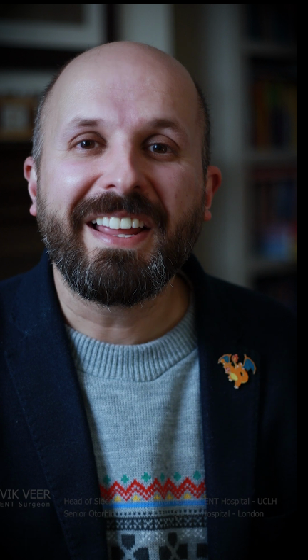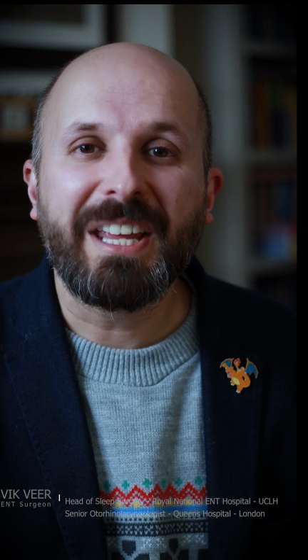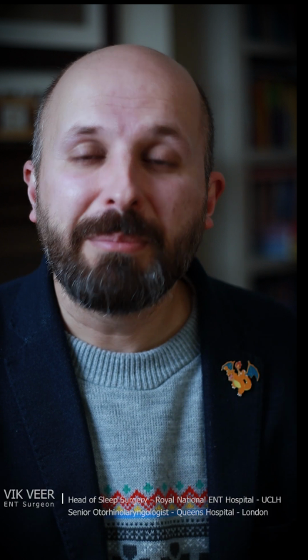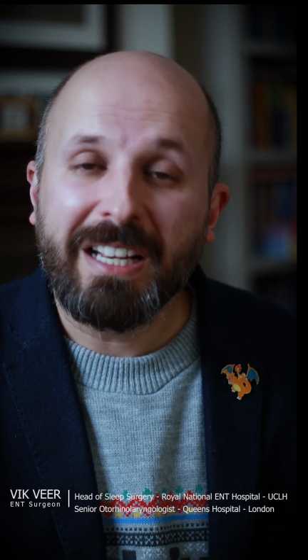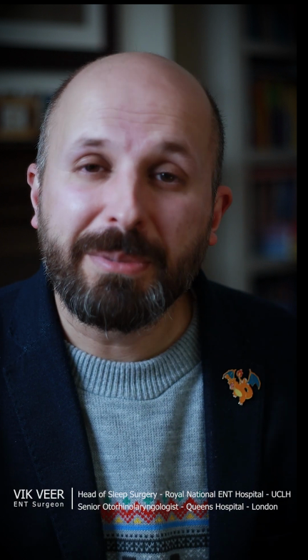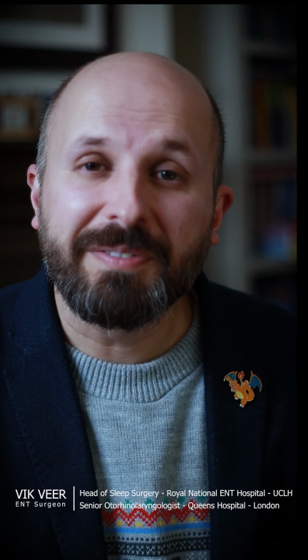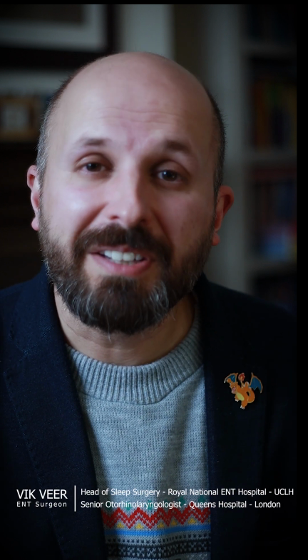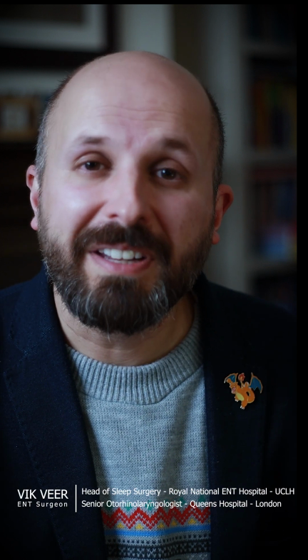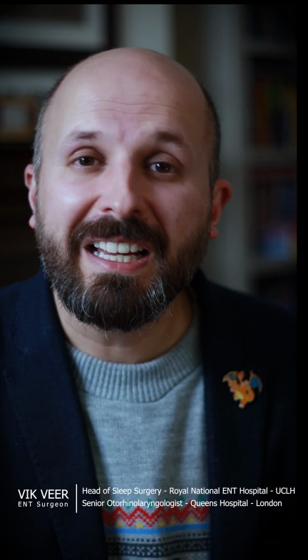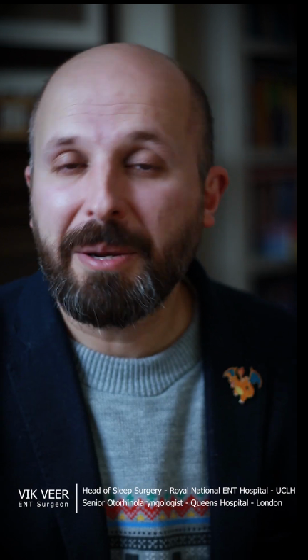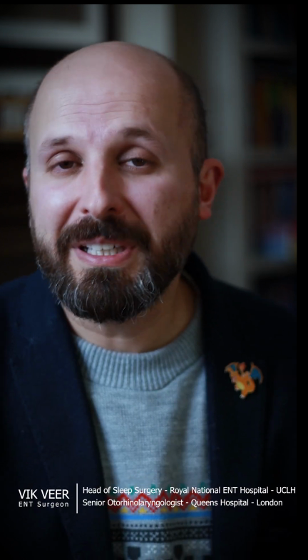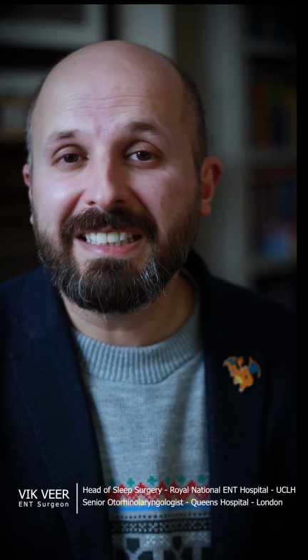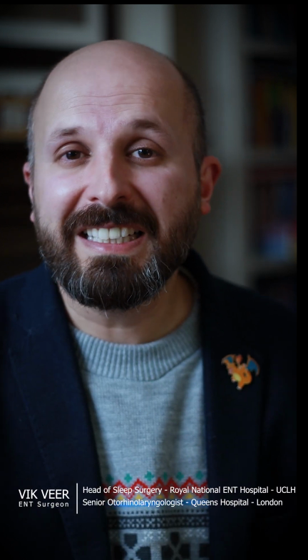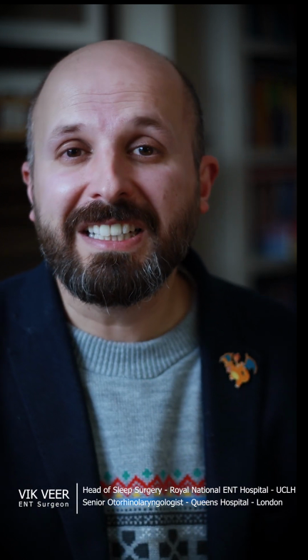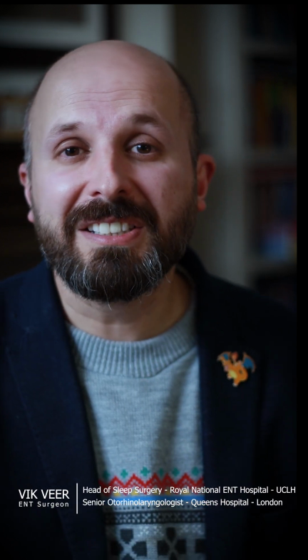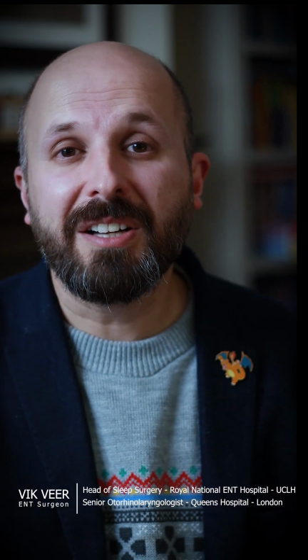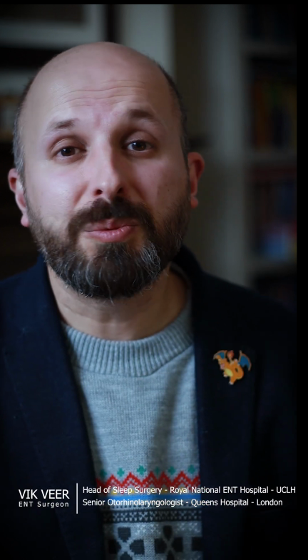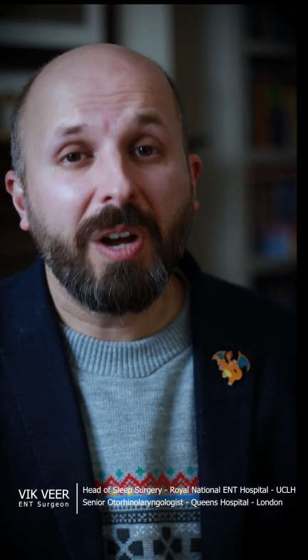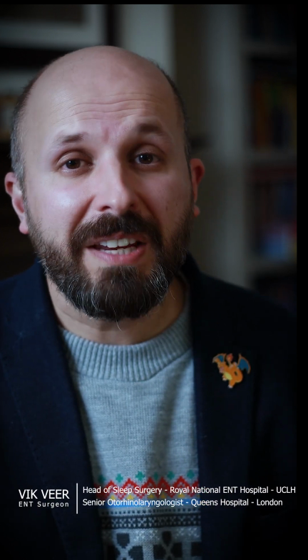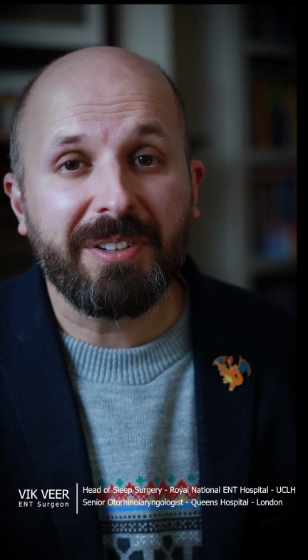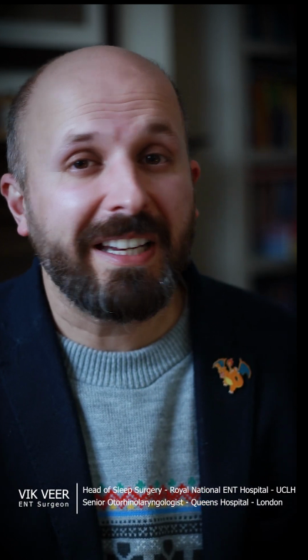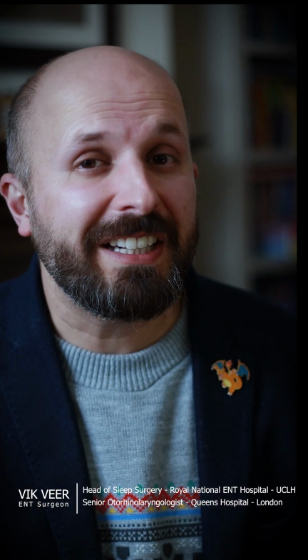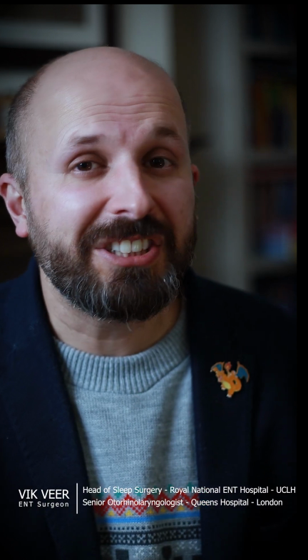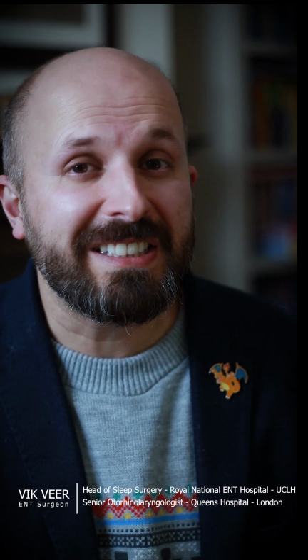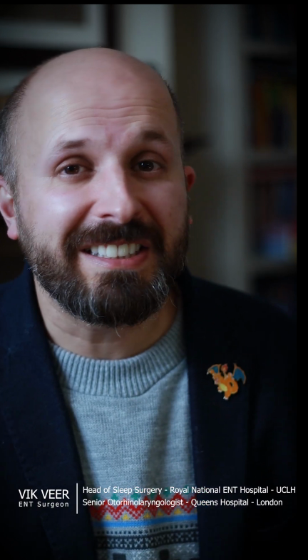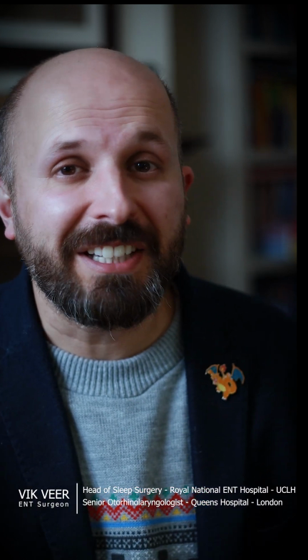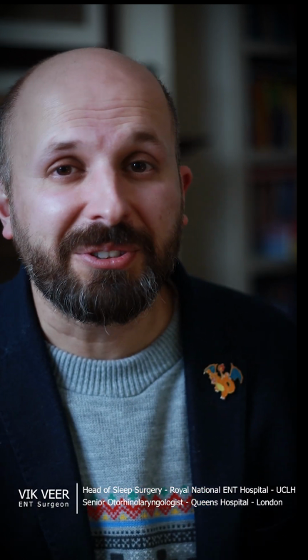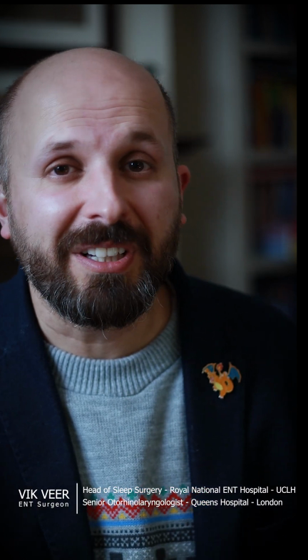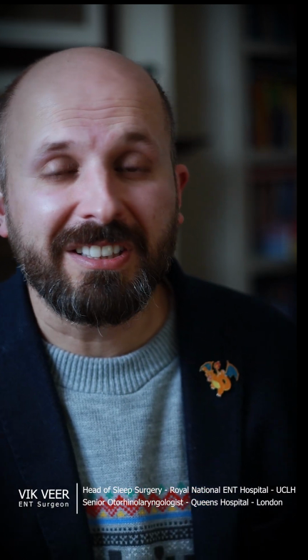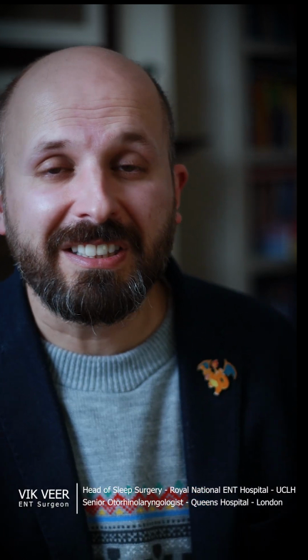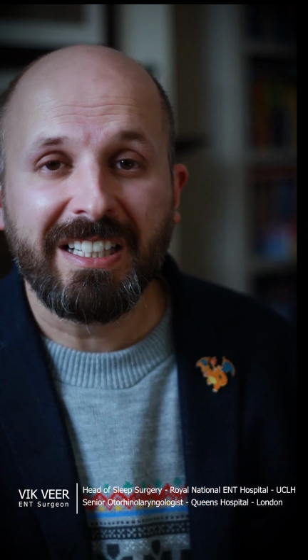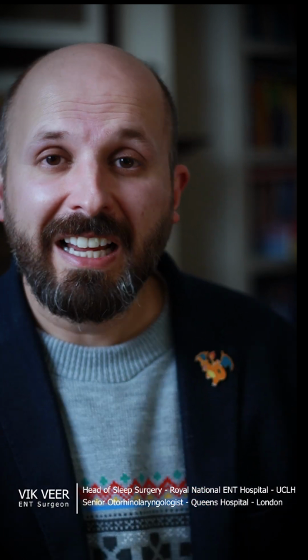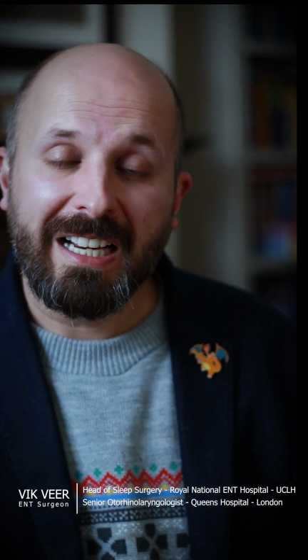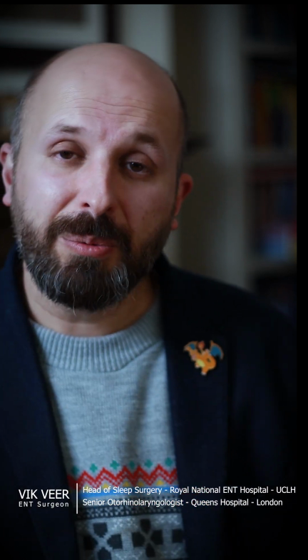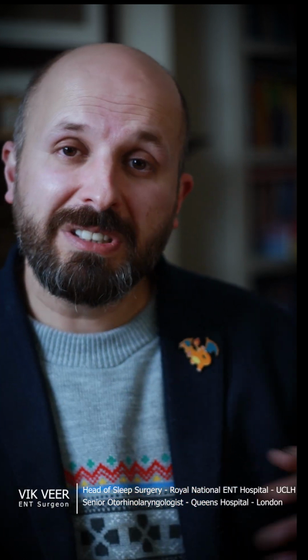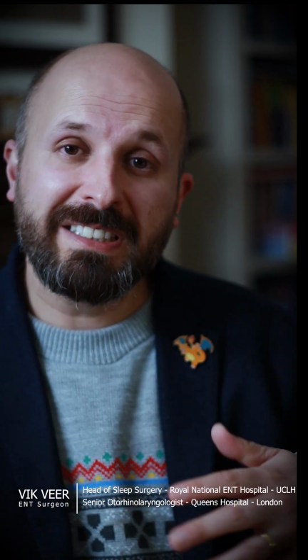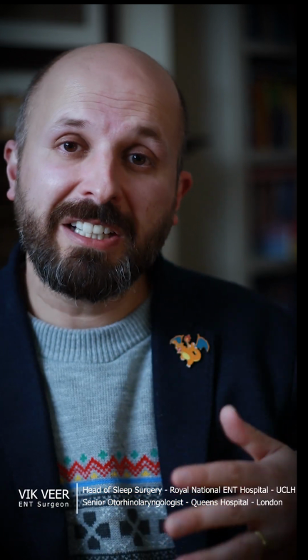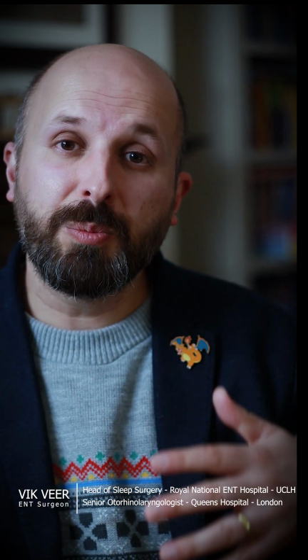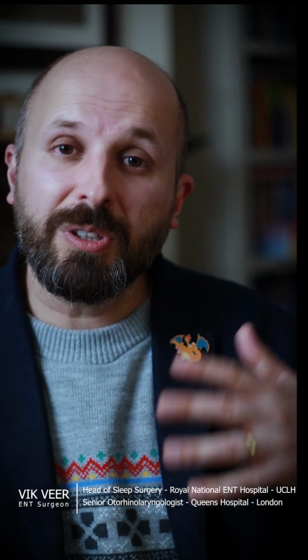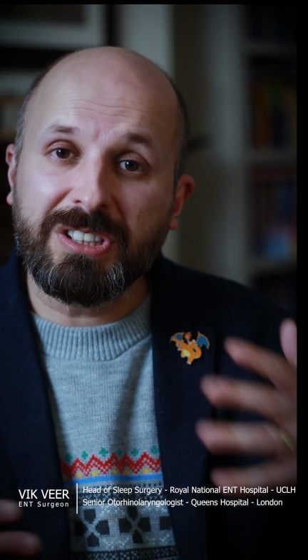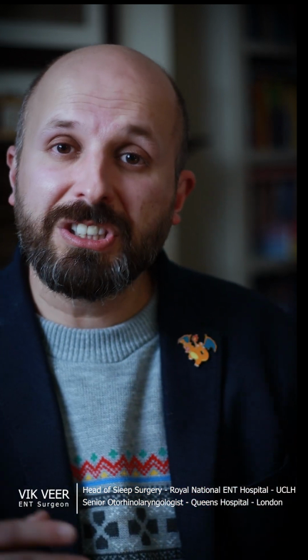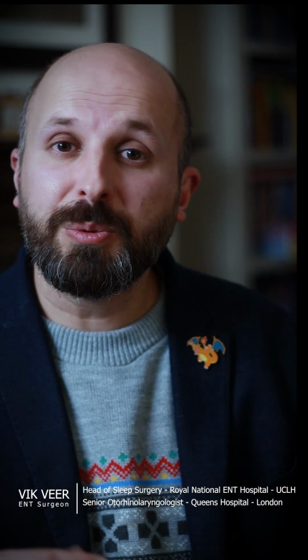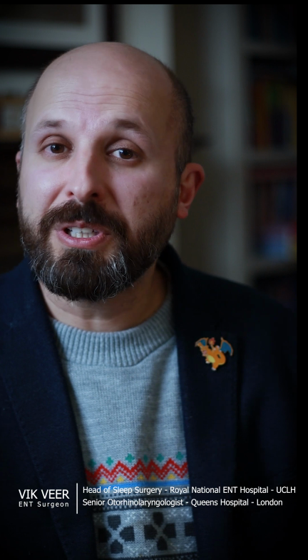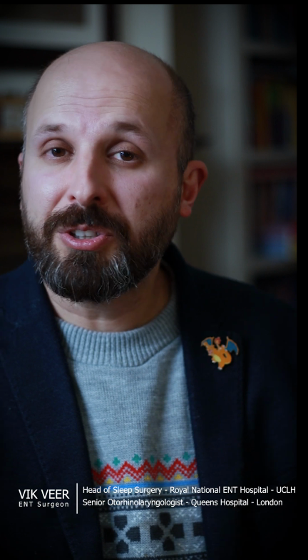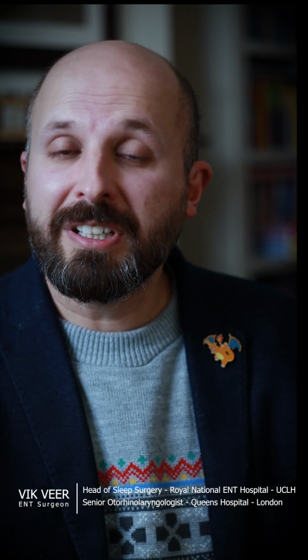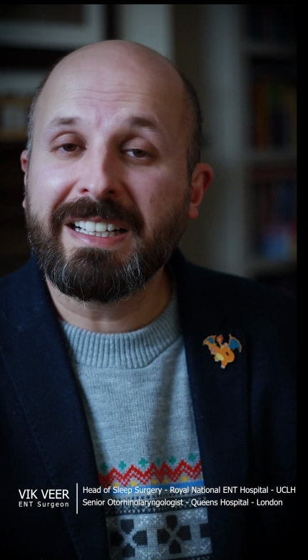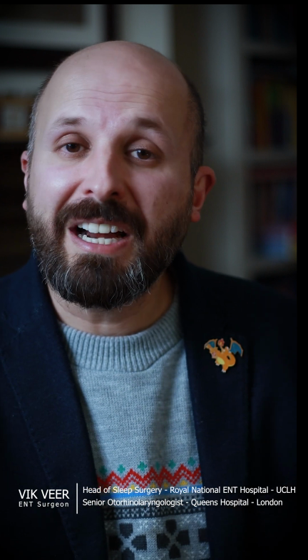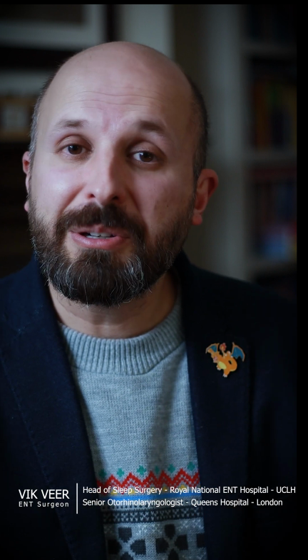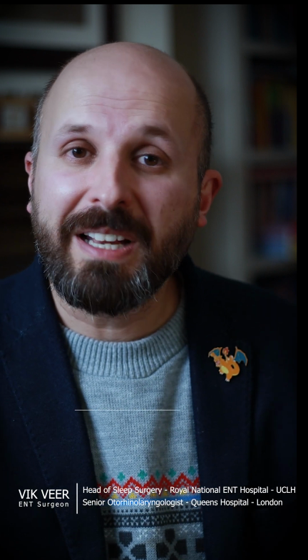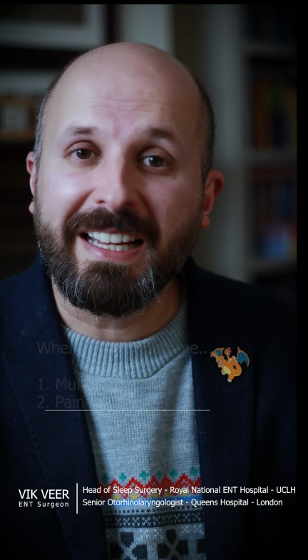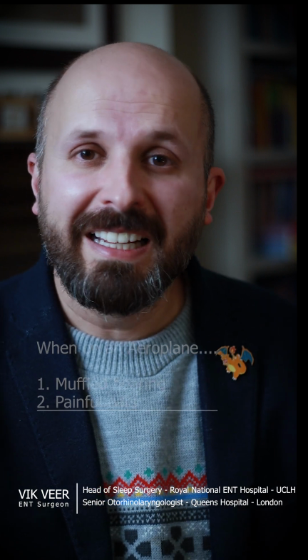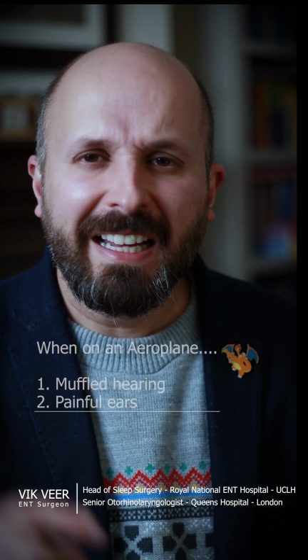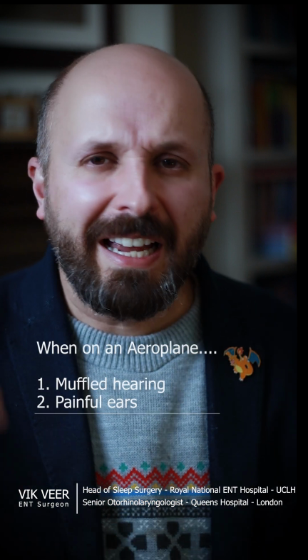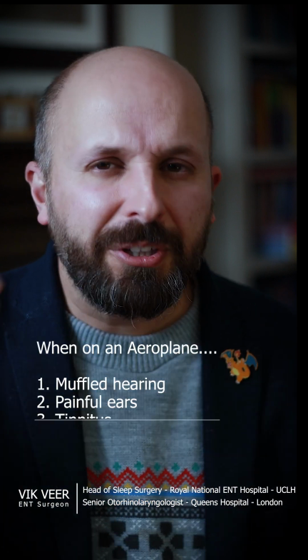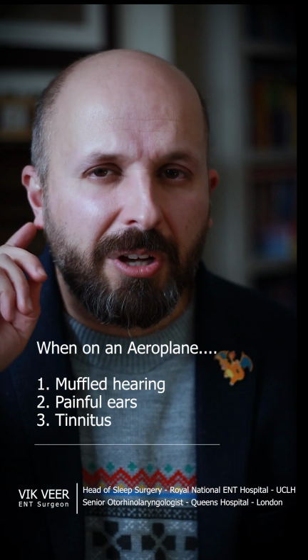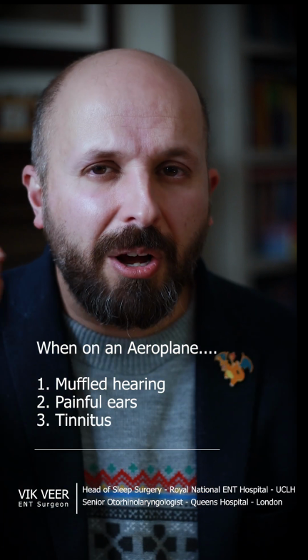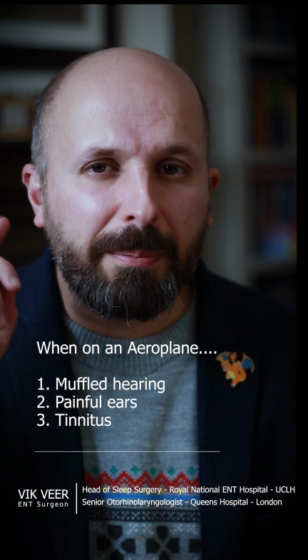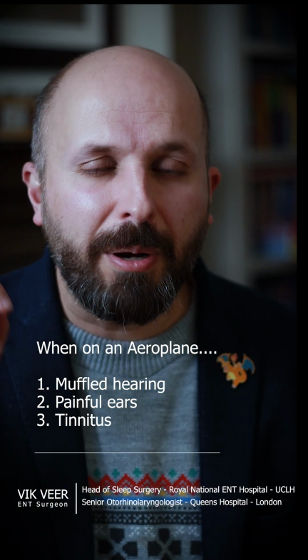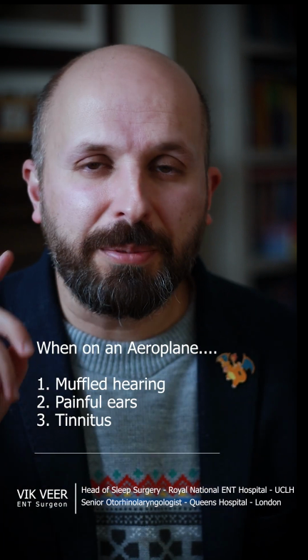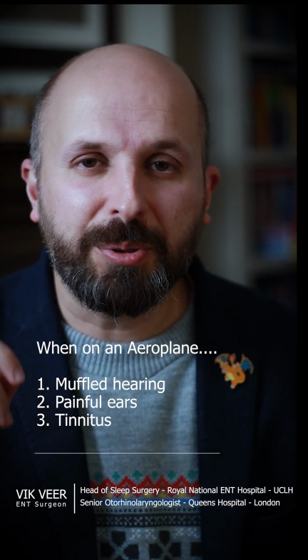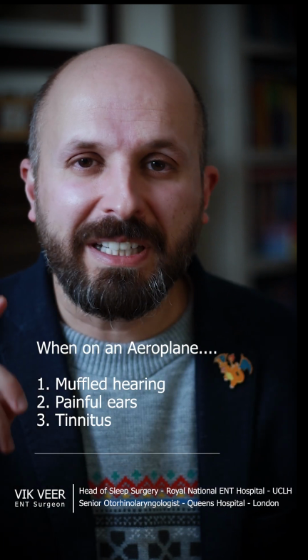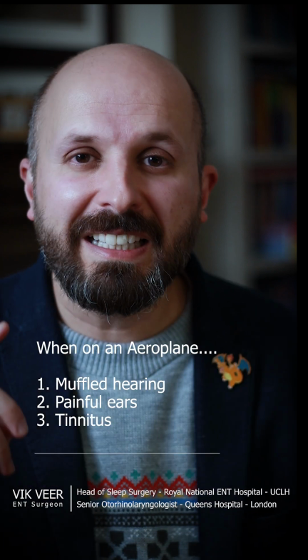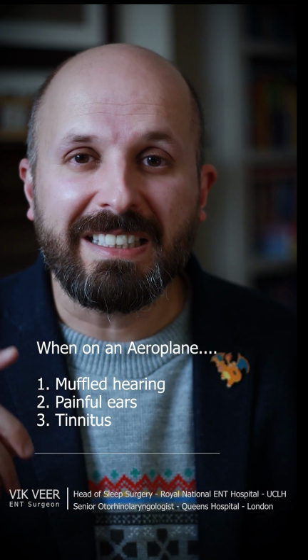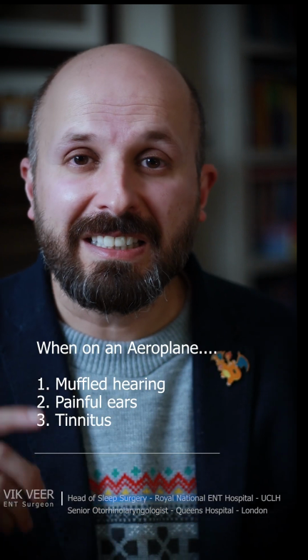Hi there, my name is Vic Veer. I'm an ENT consultant working for the NHS in central London, and I want to tell you what to do when you're on an aeroplane and you can't pop your ears.